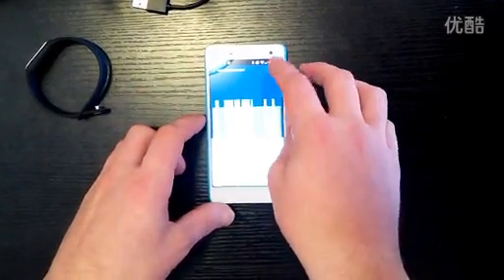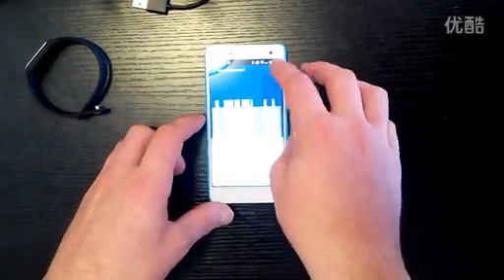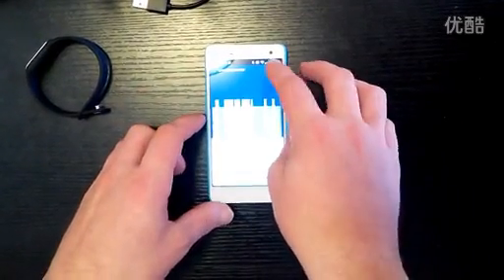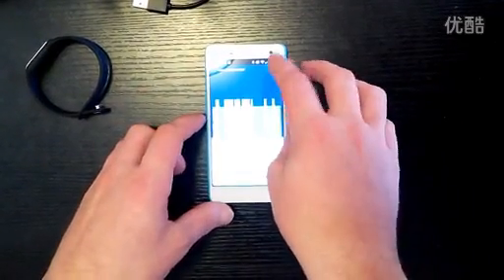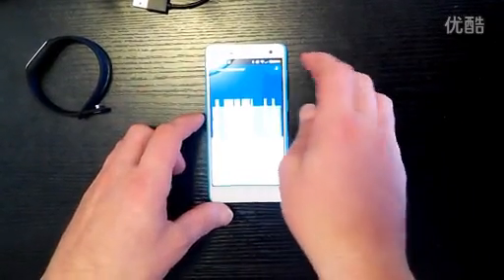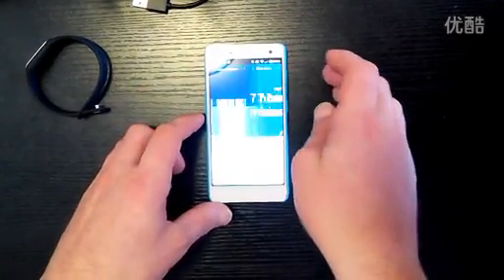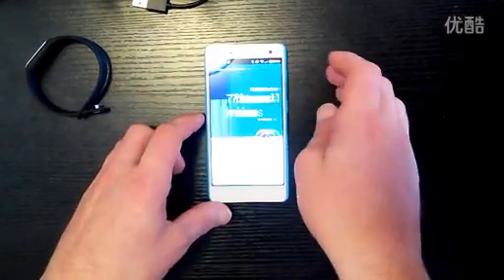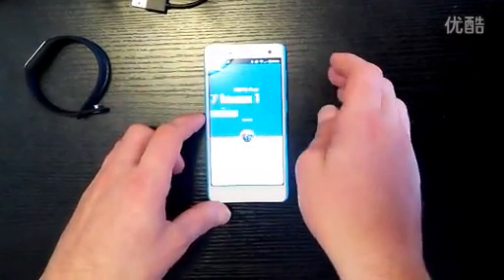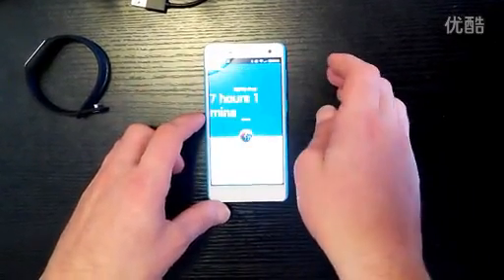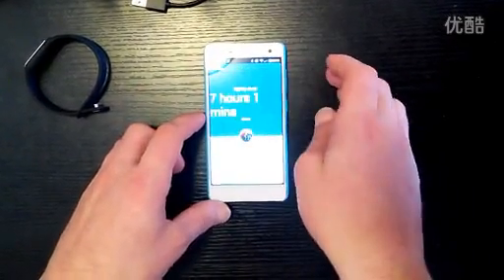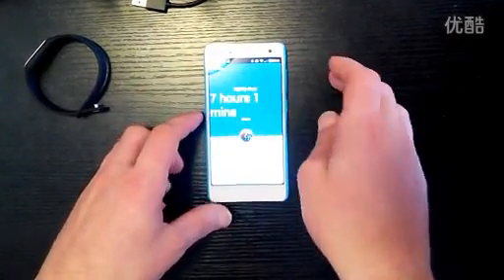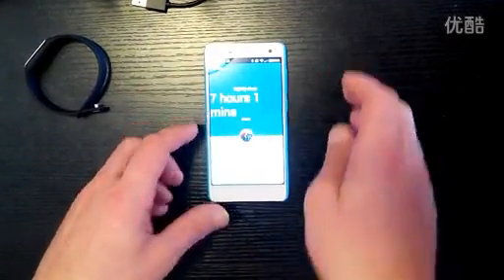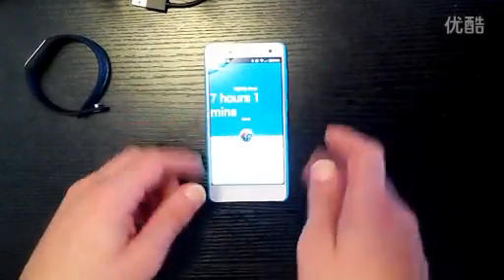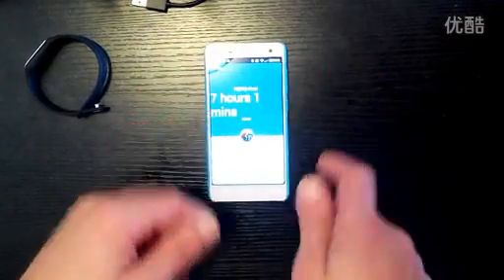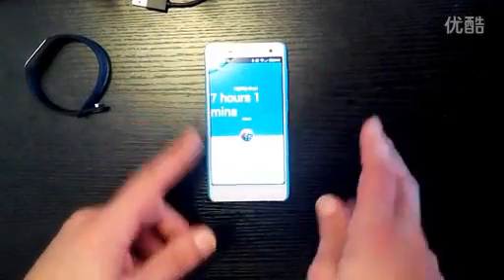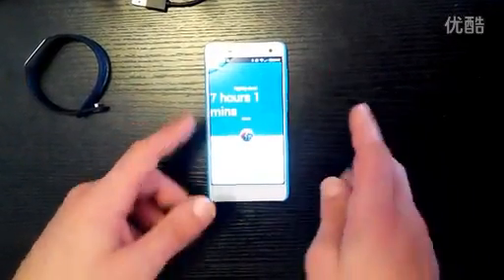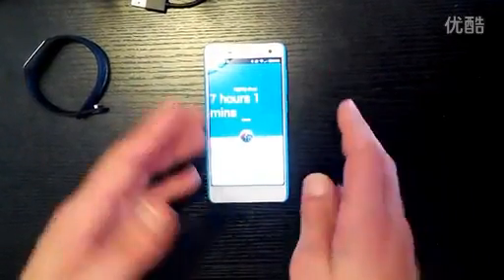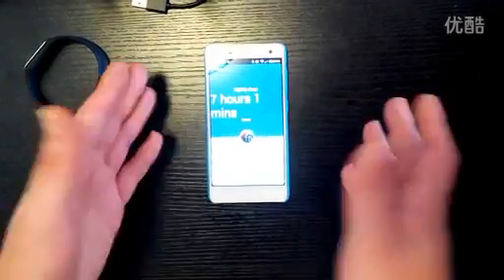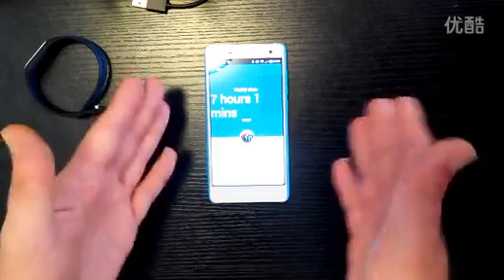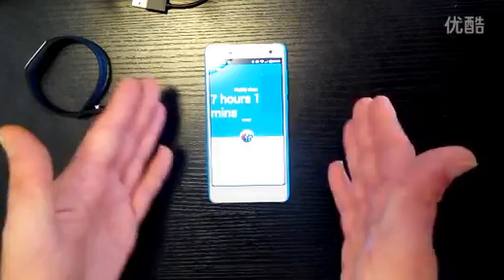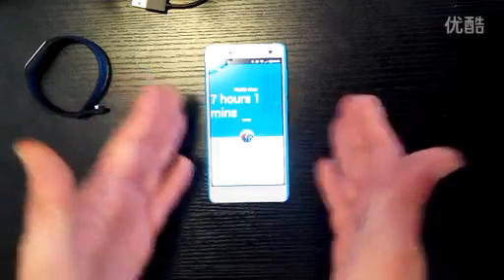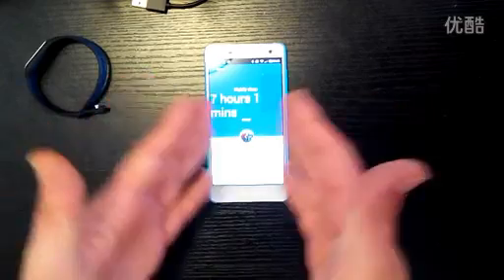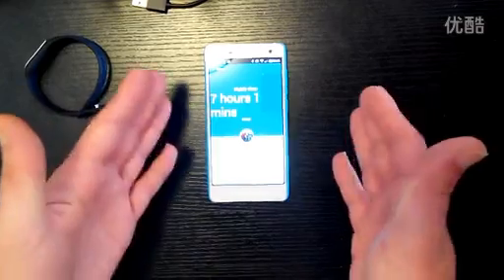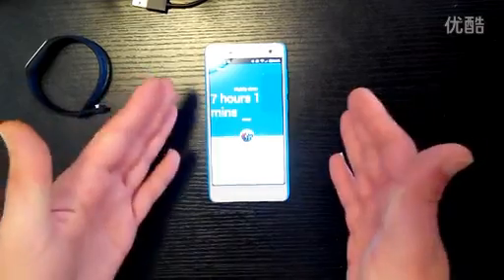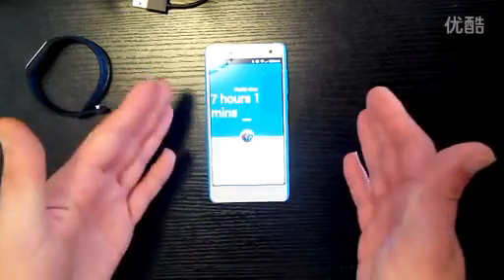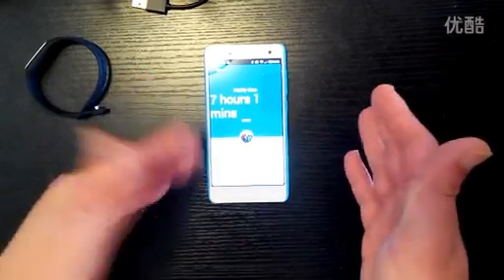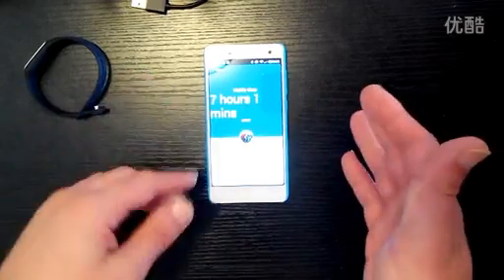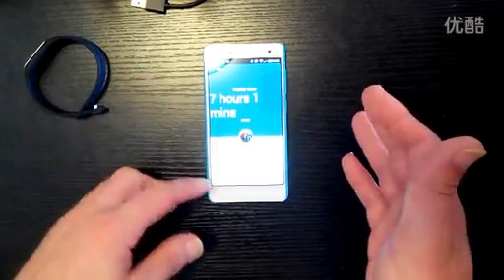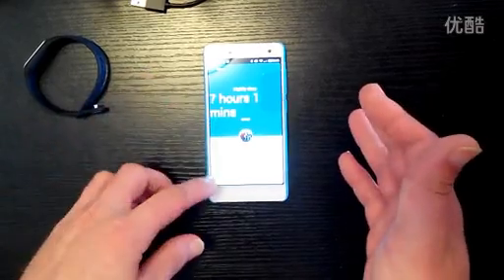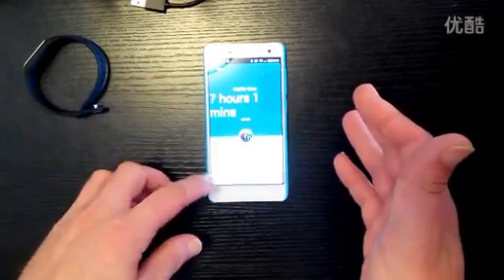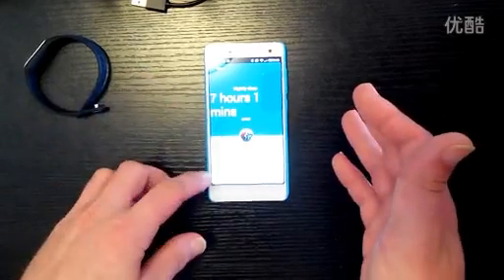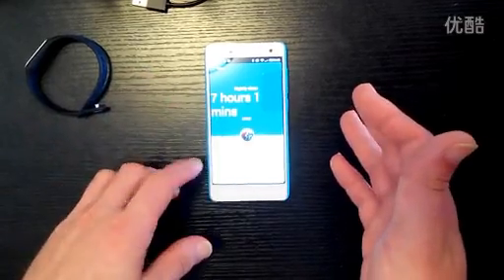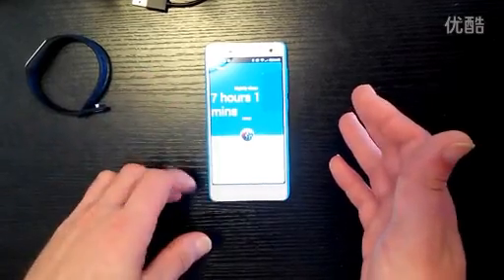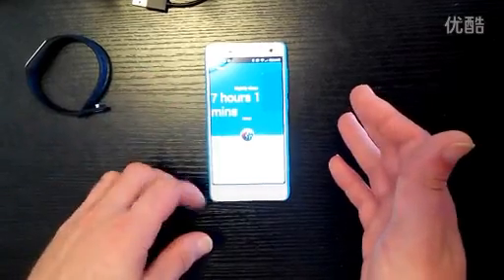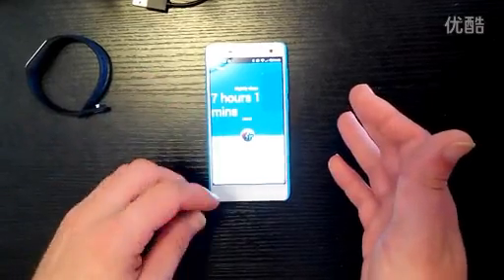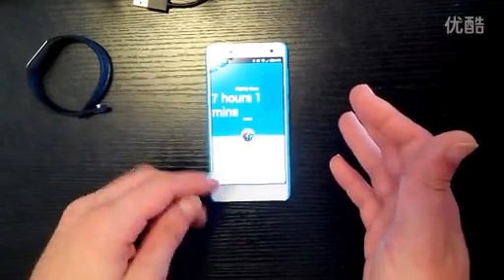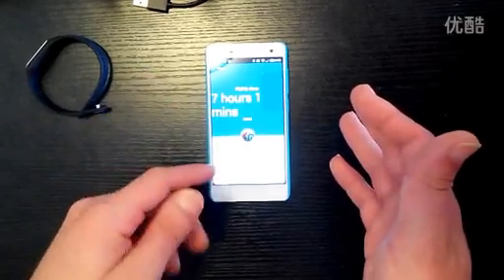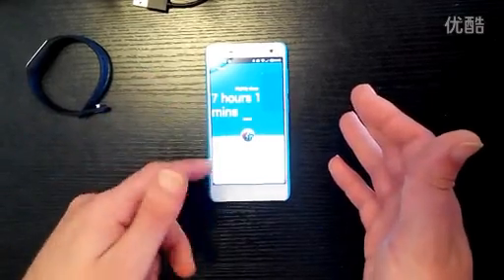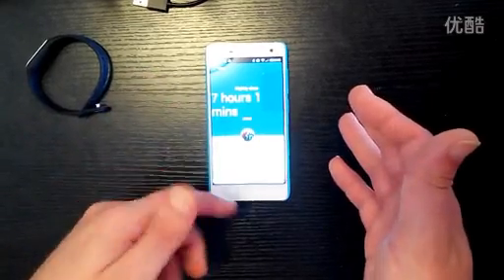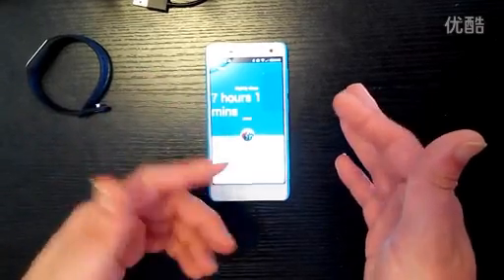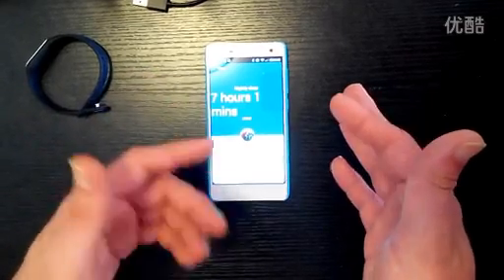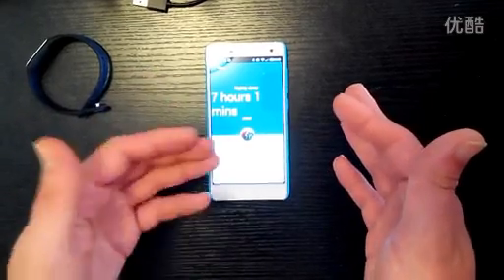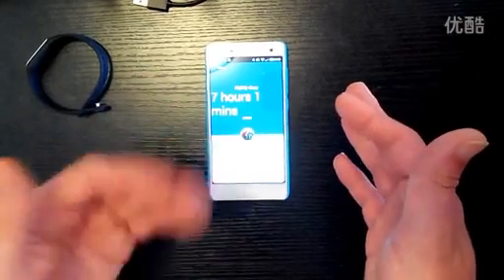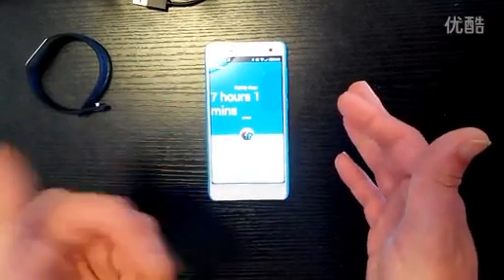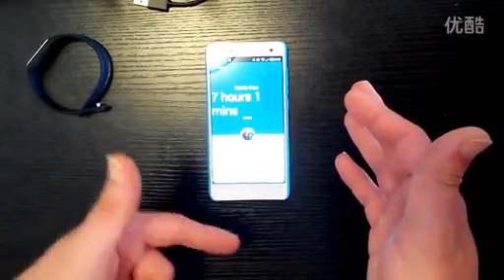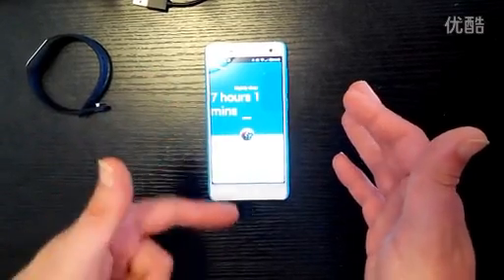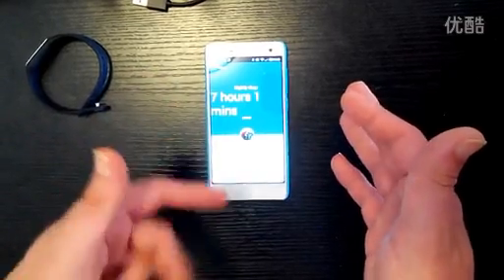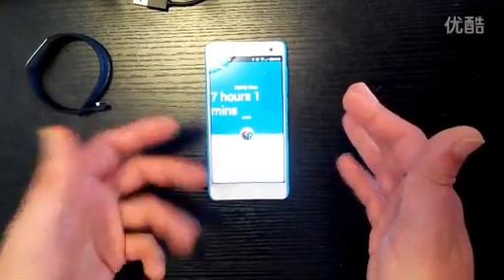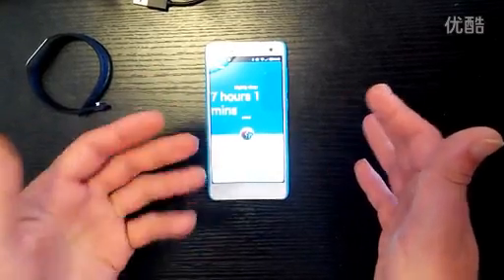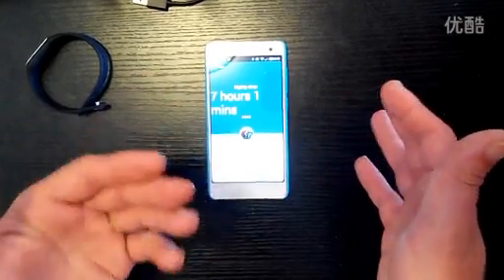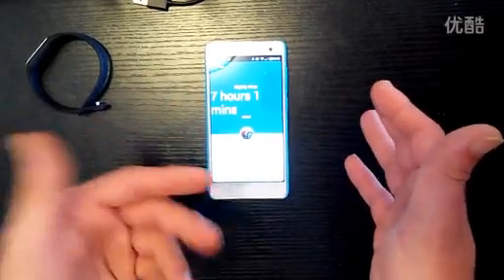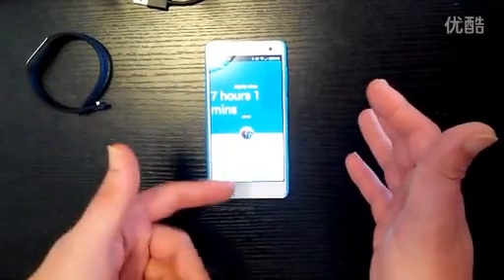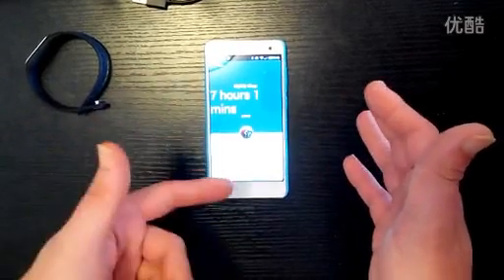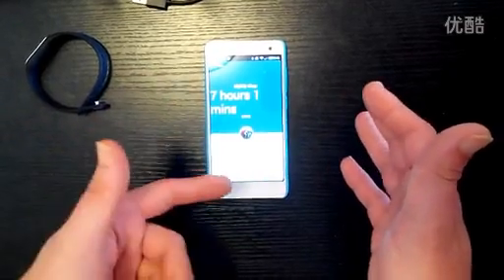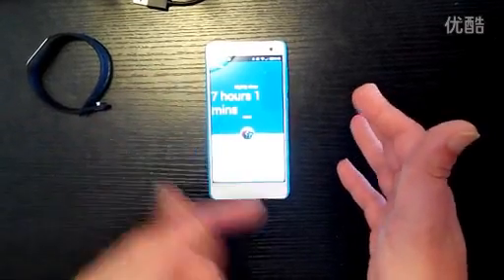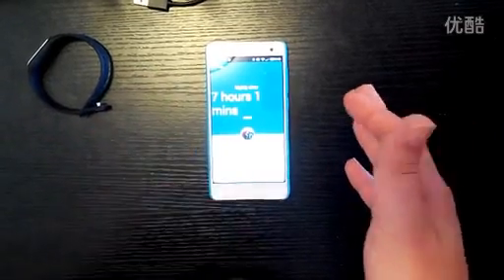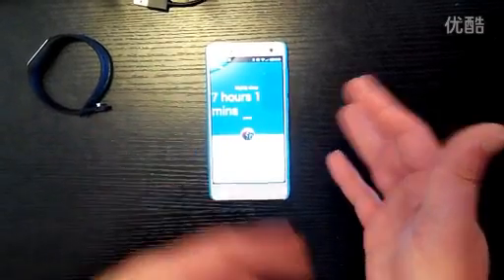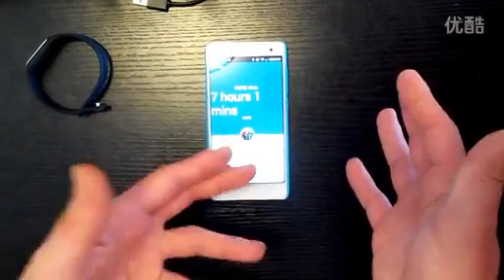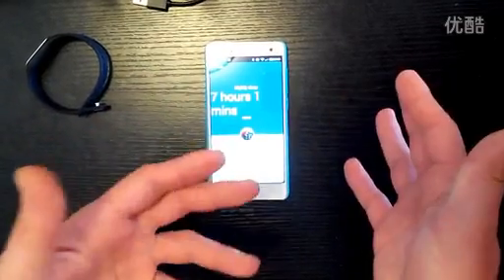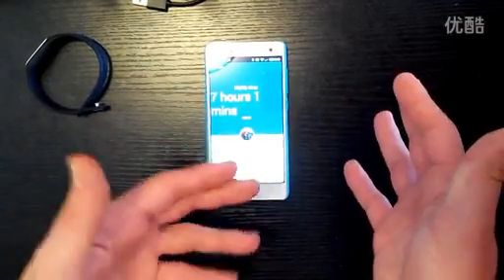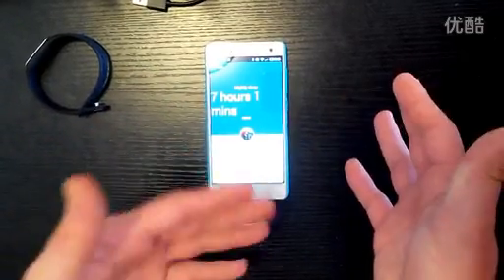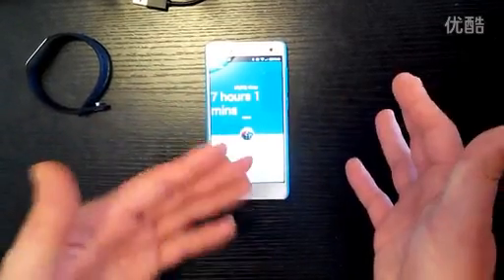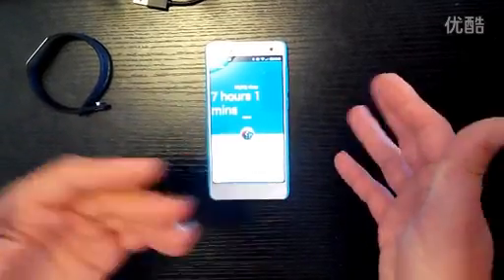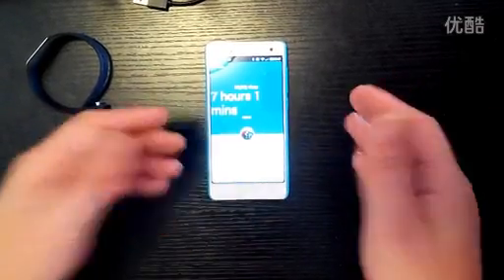By pressing the button here, I can now share these statistics online on WeChat, Picasa, QQ Zone, QQ, or Weibo.